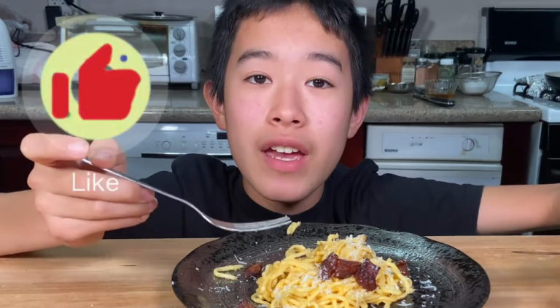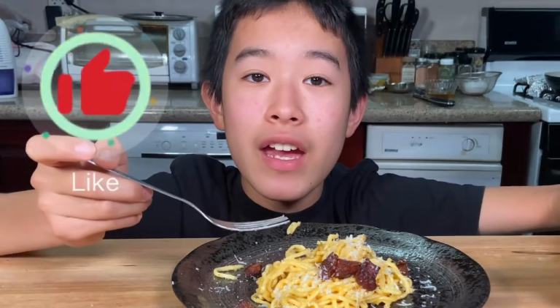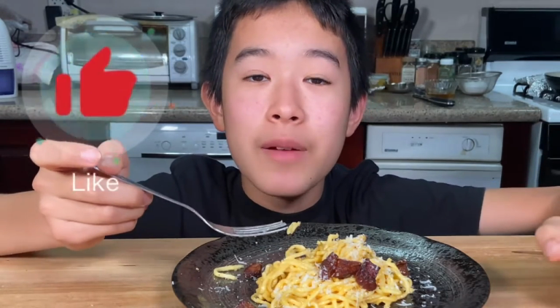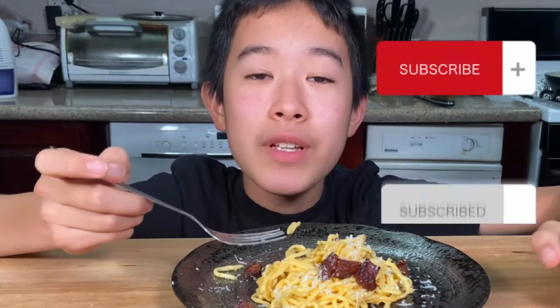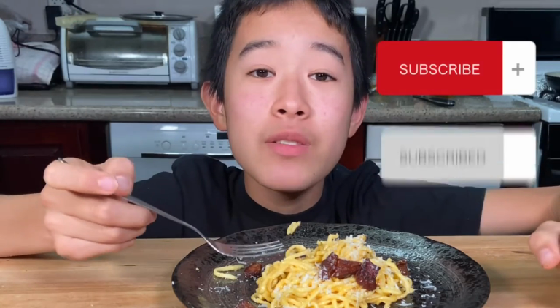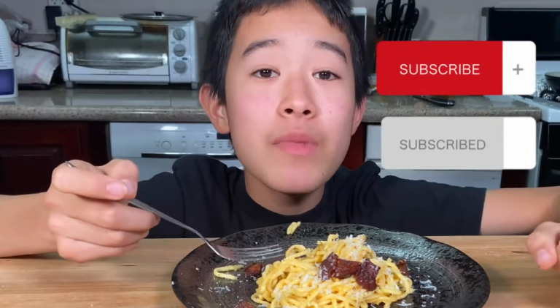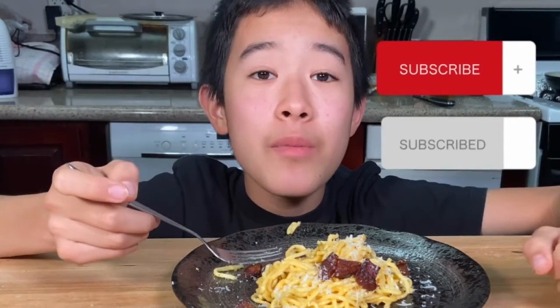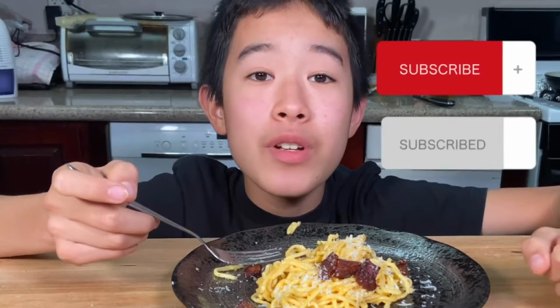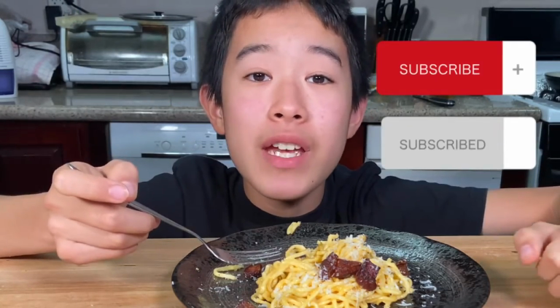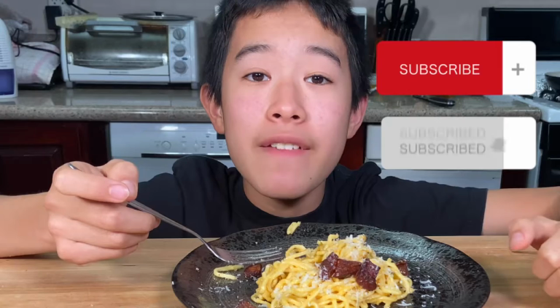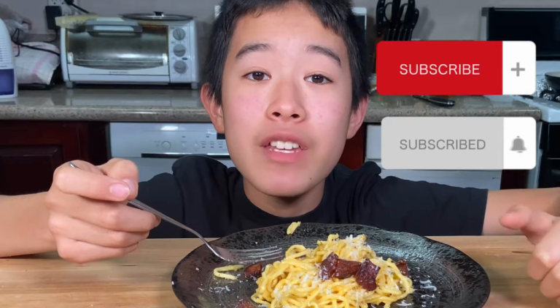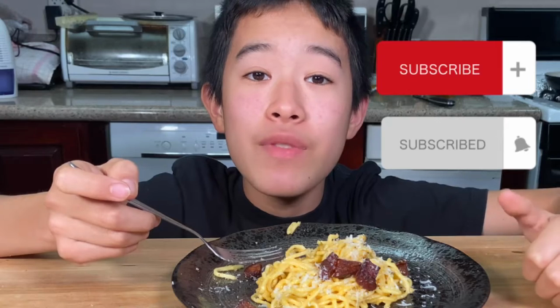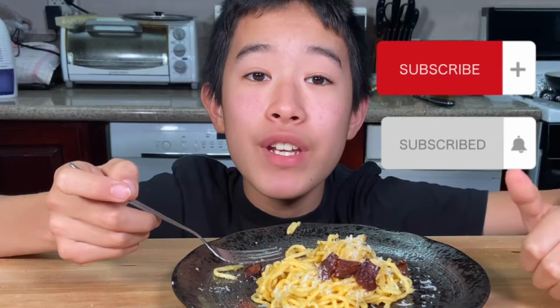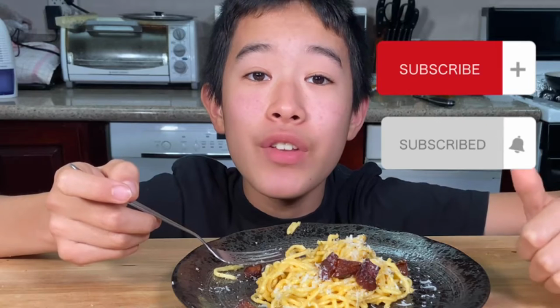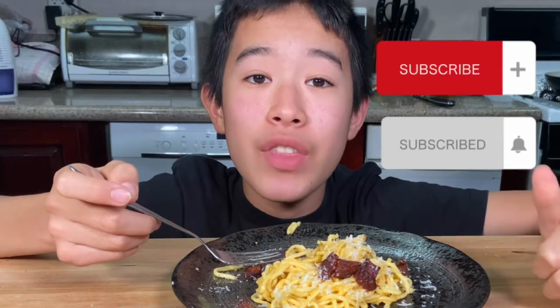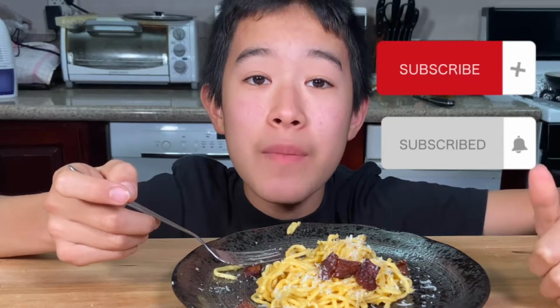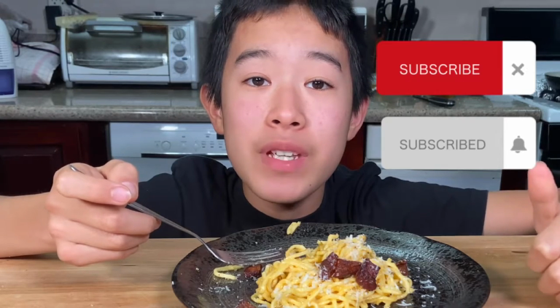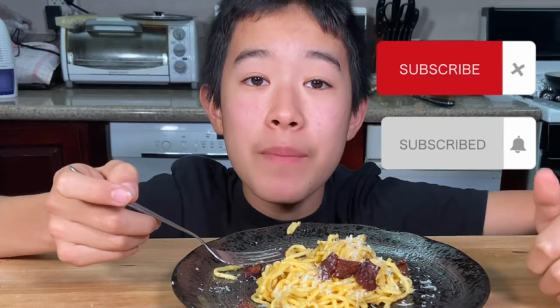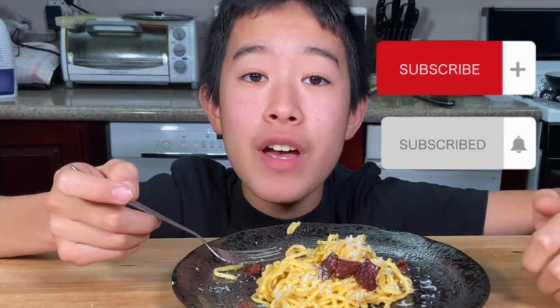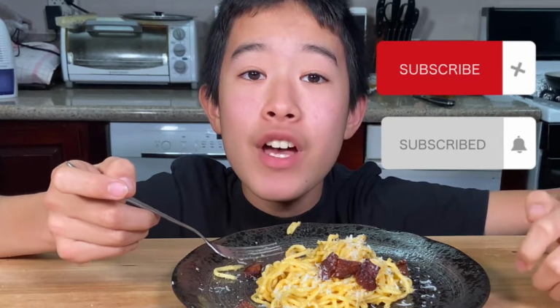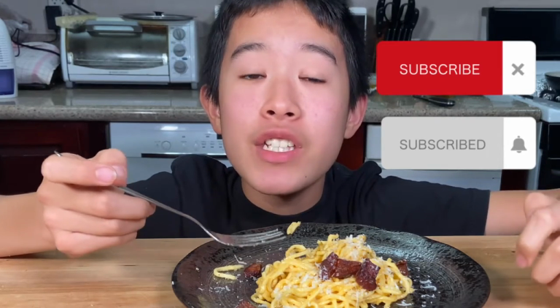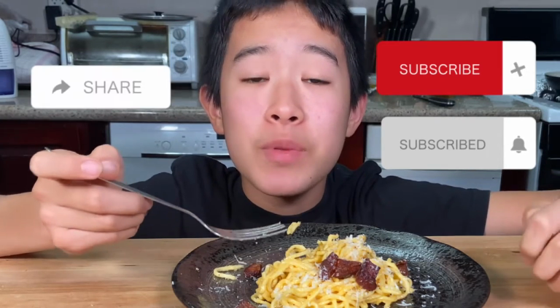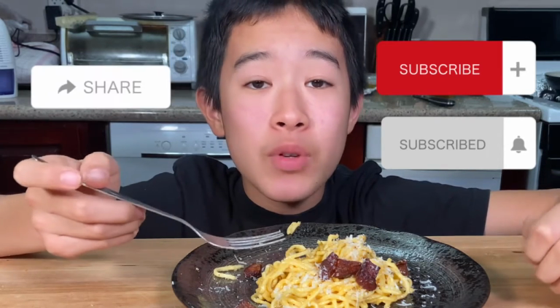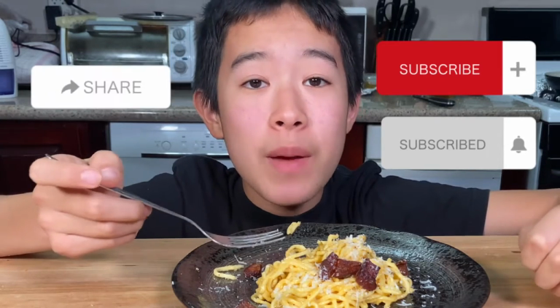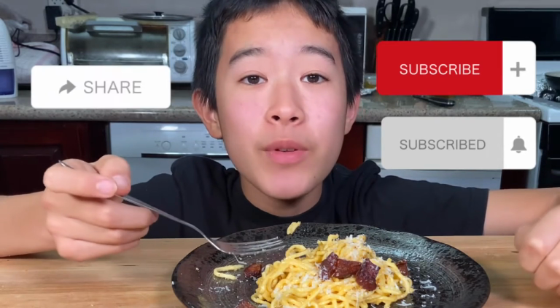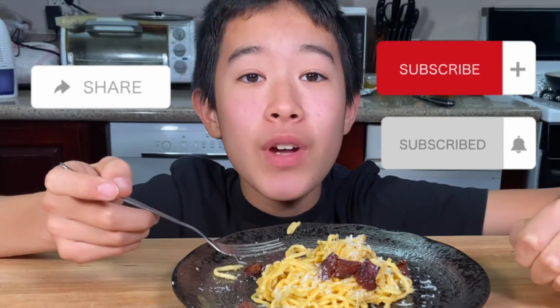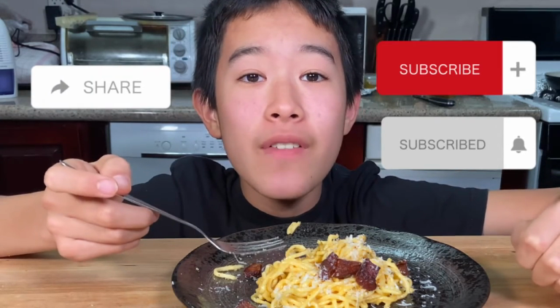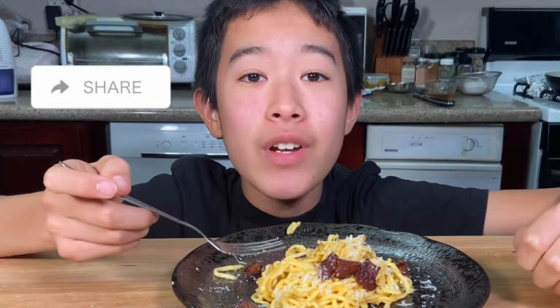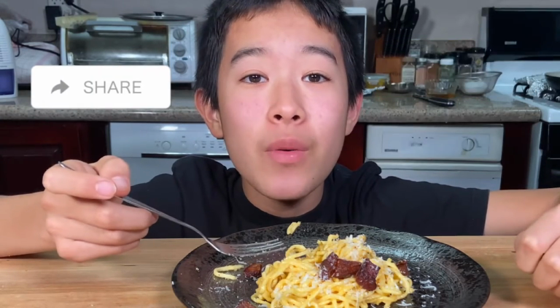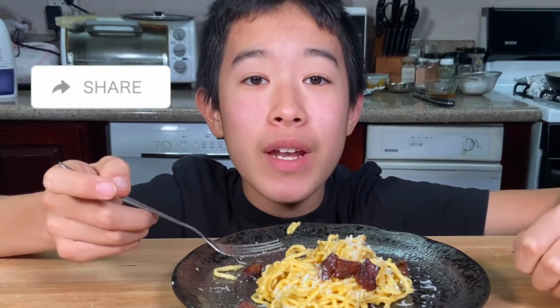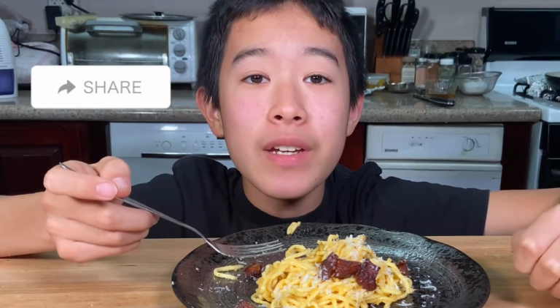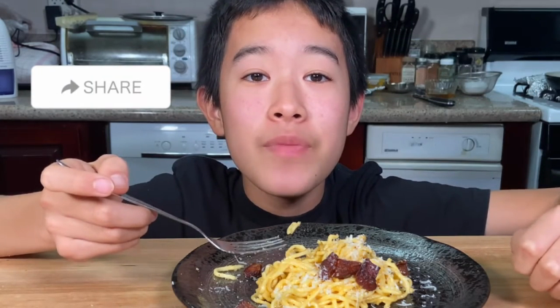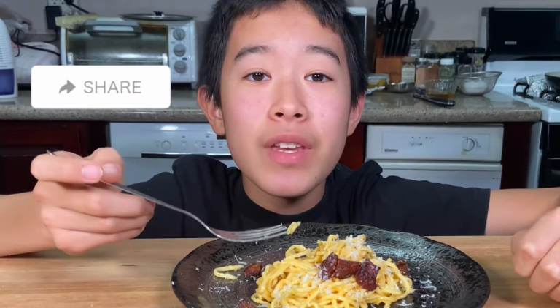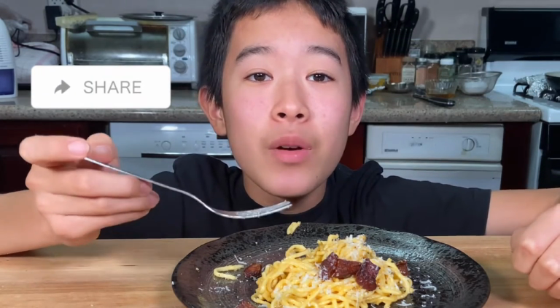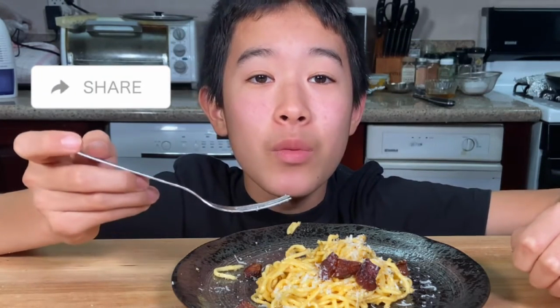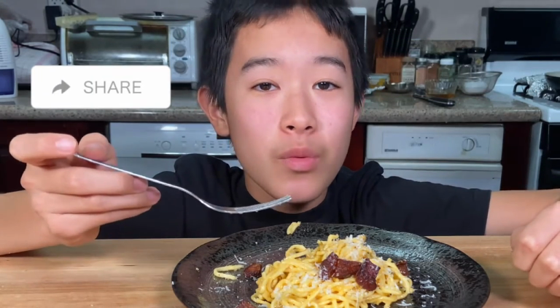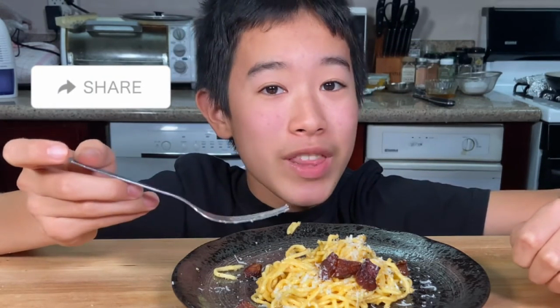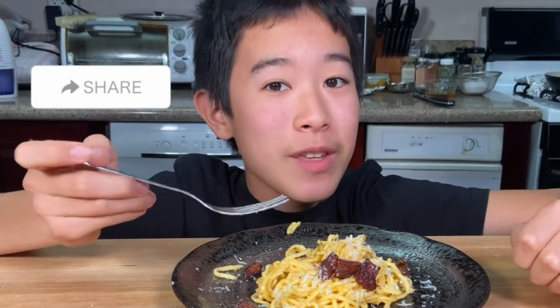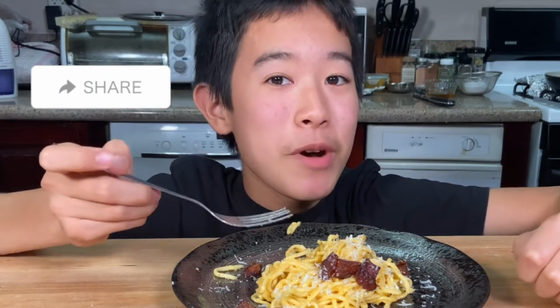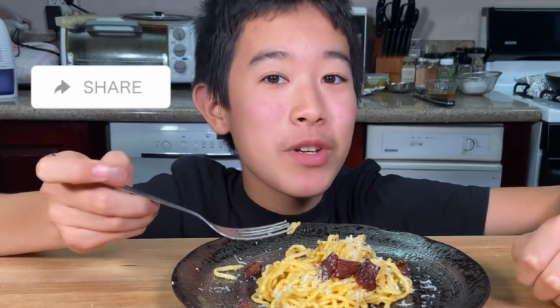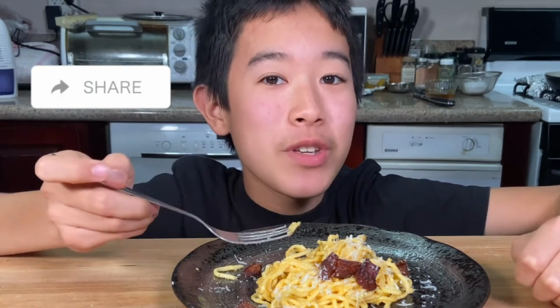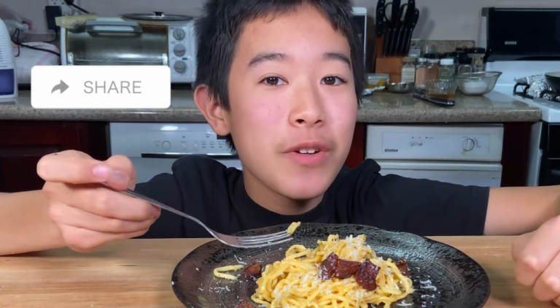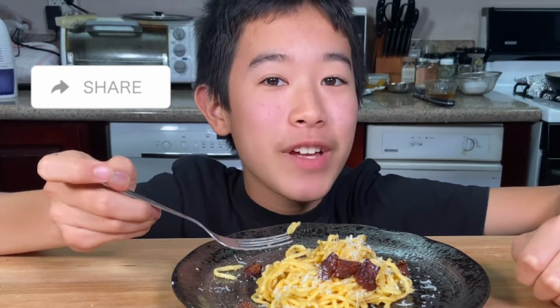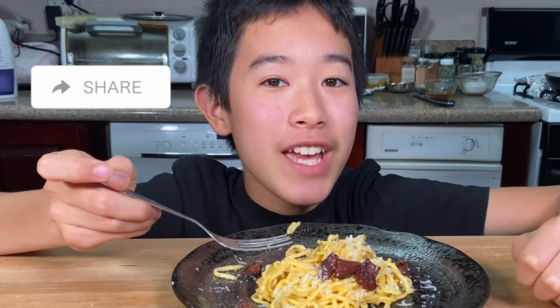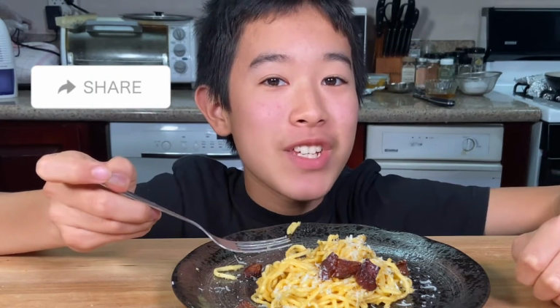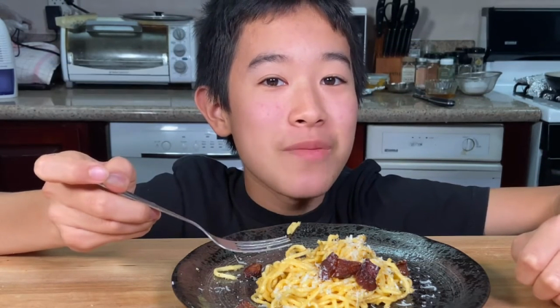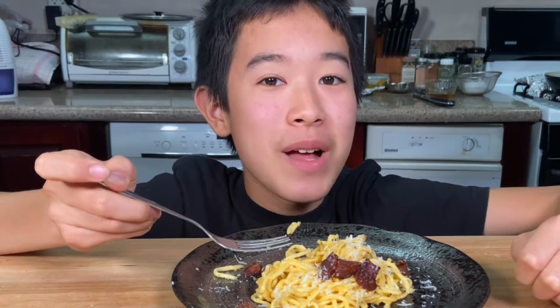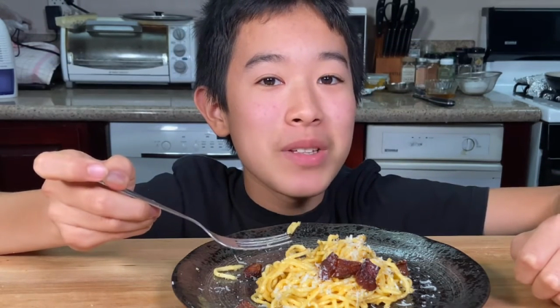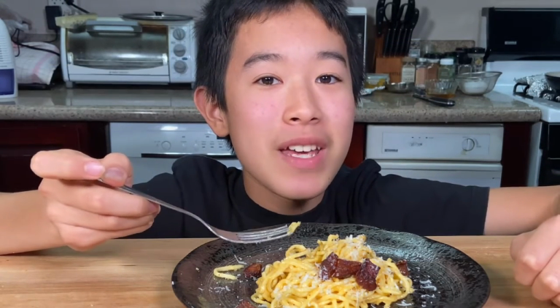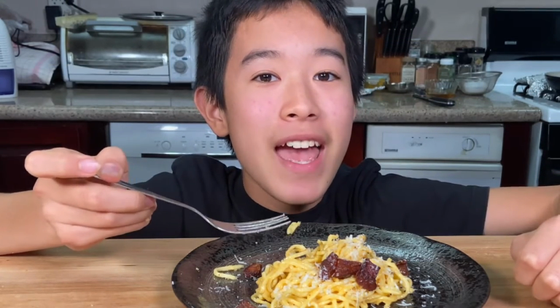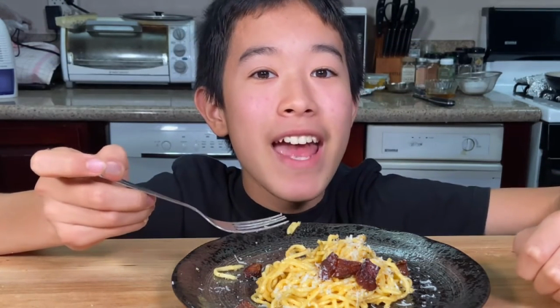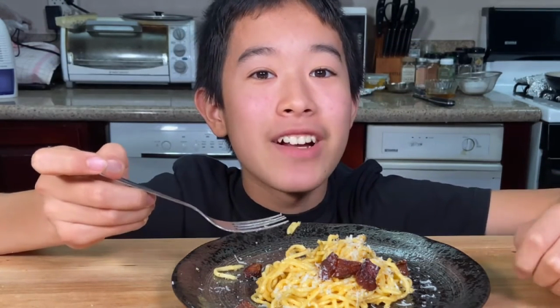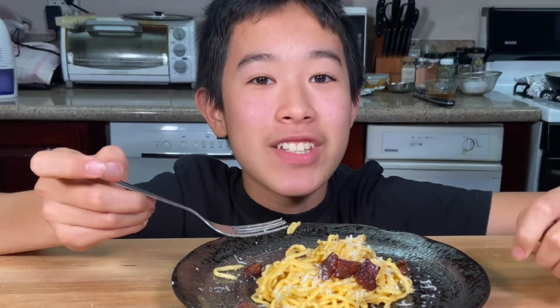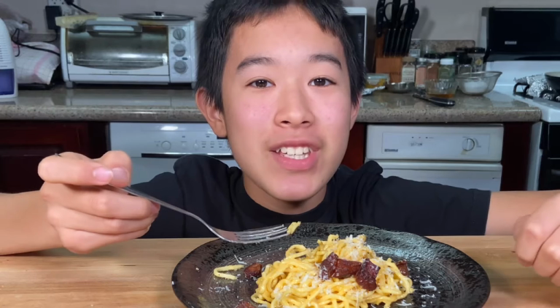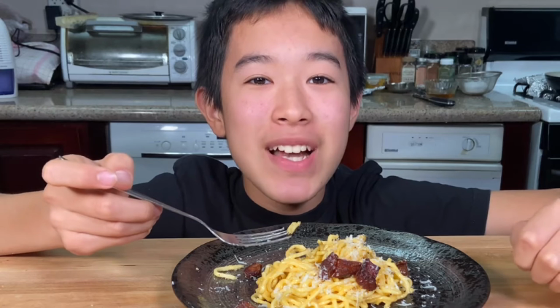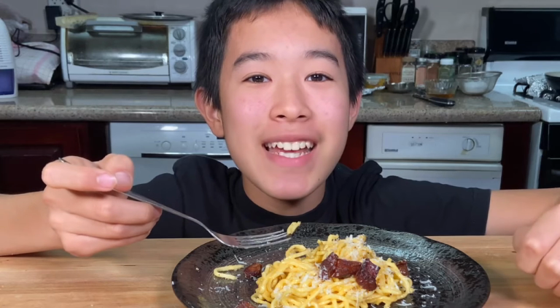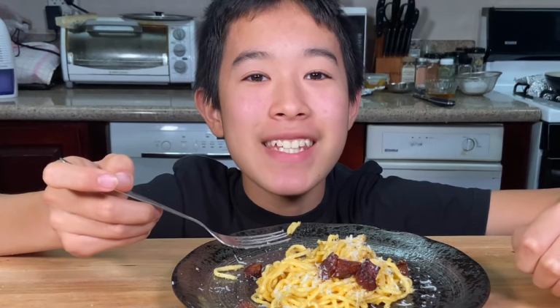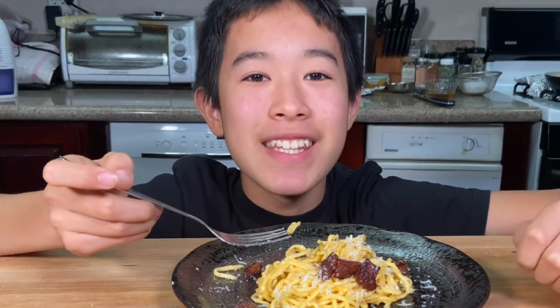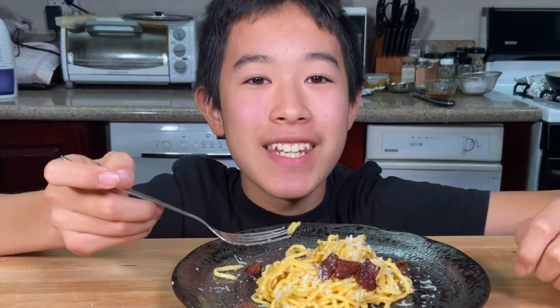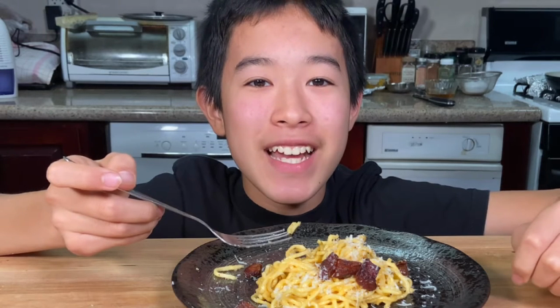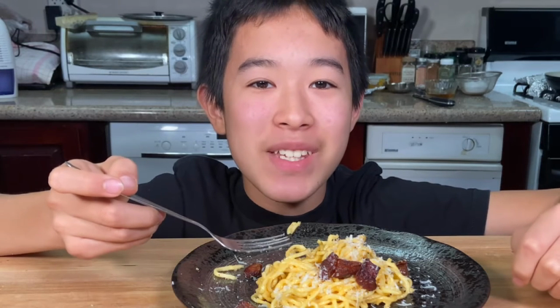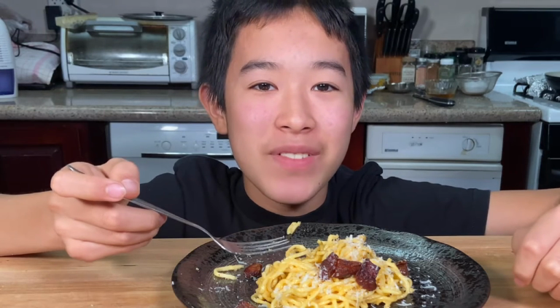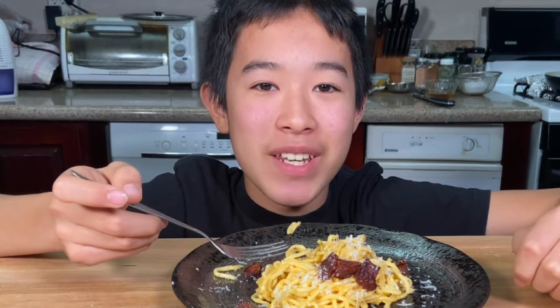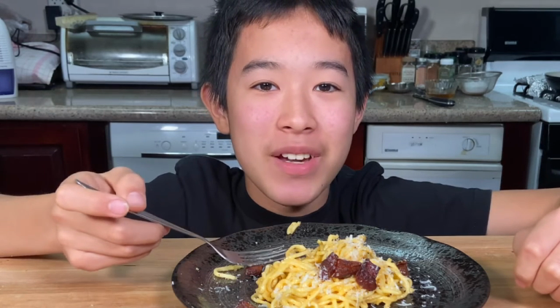Please remember to give this video a thumbs up, subscribe if you haven't already with the post notification bell, and I'll see you guys in the next video.